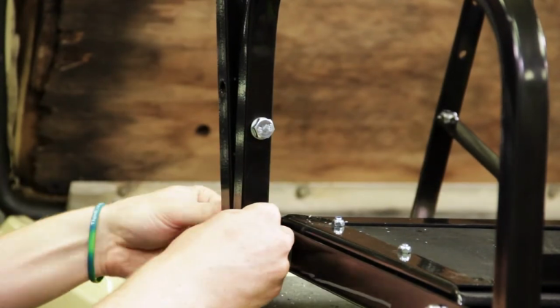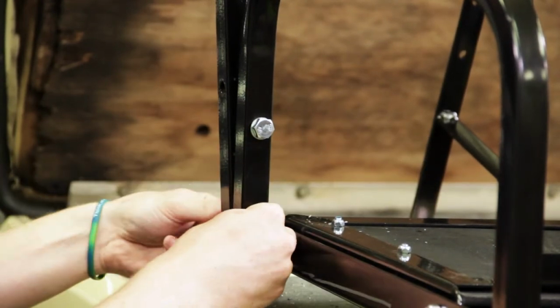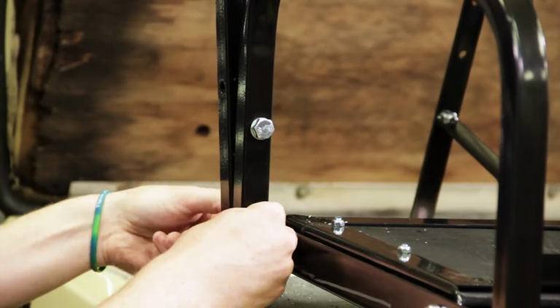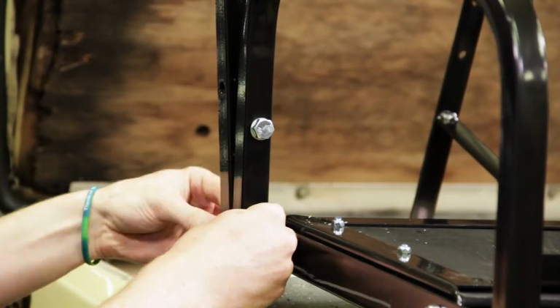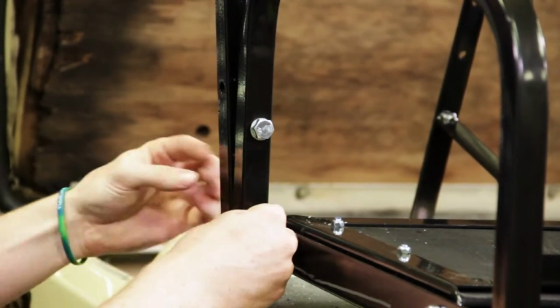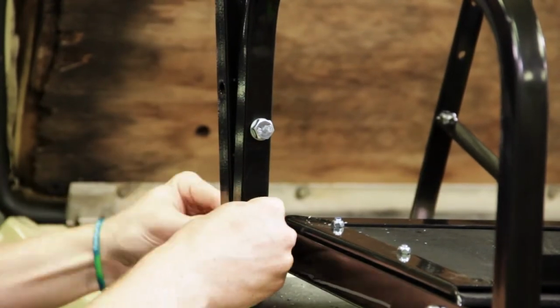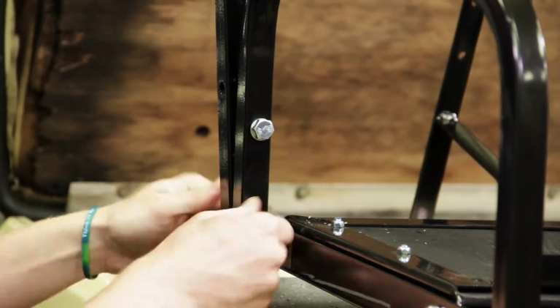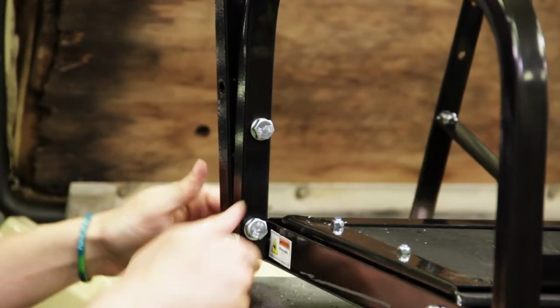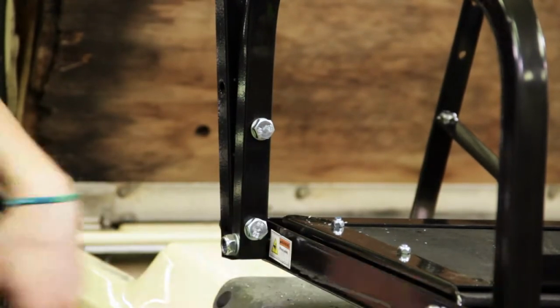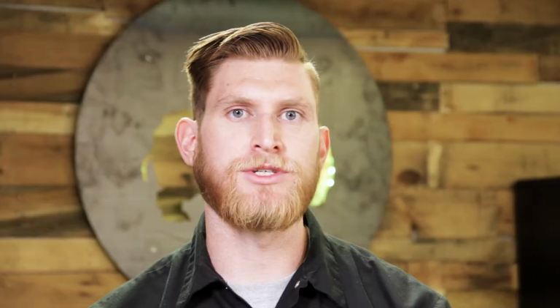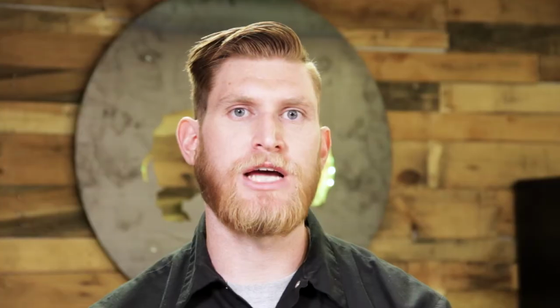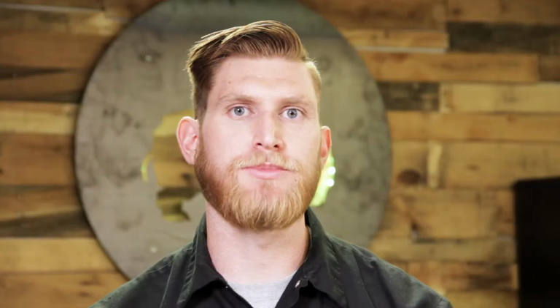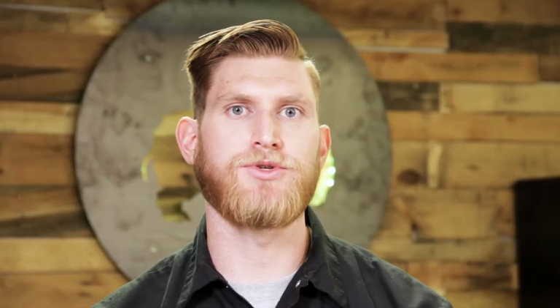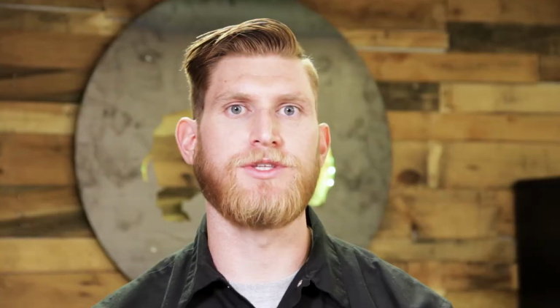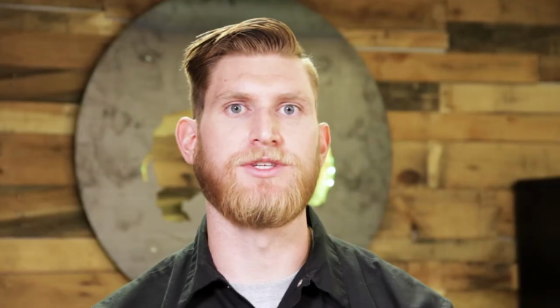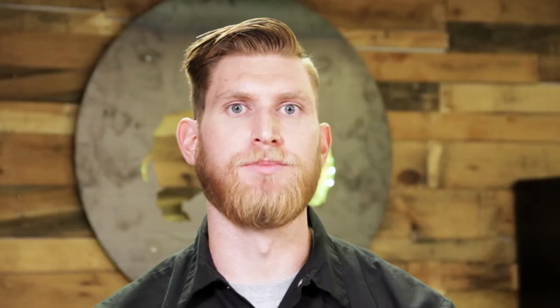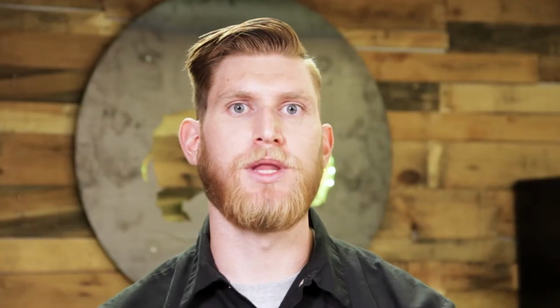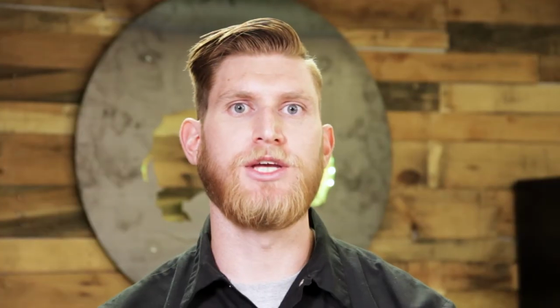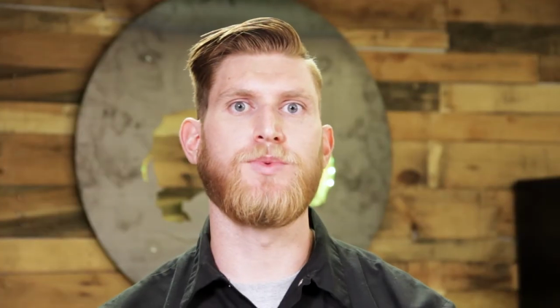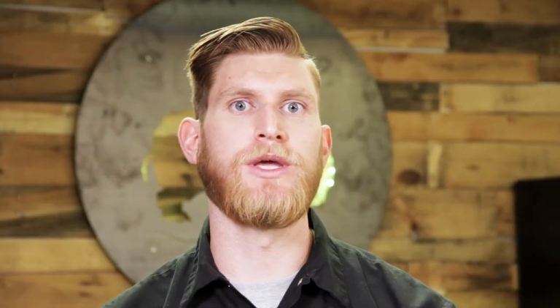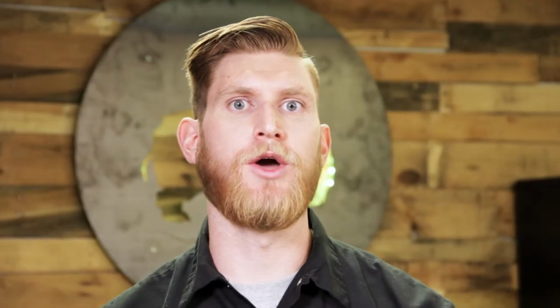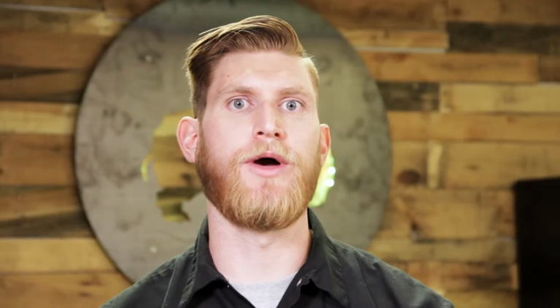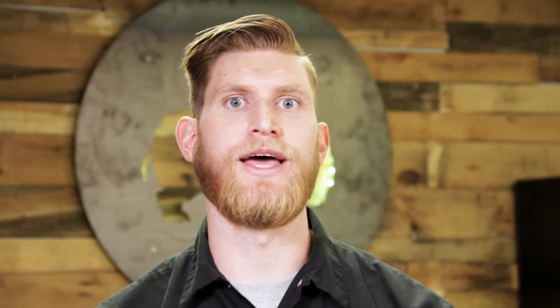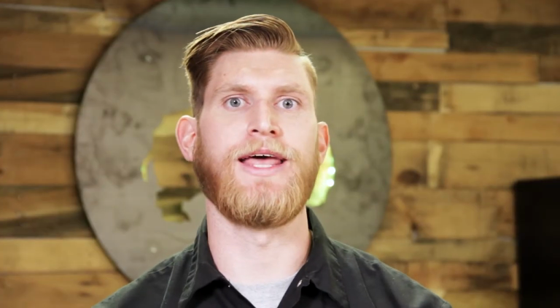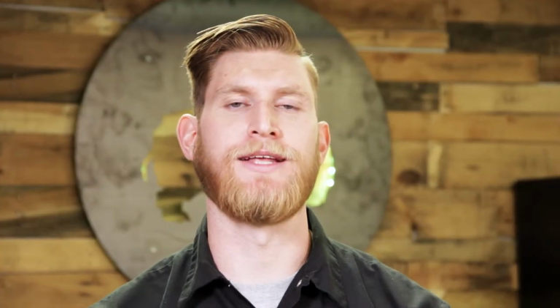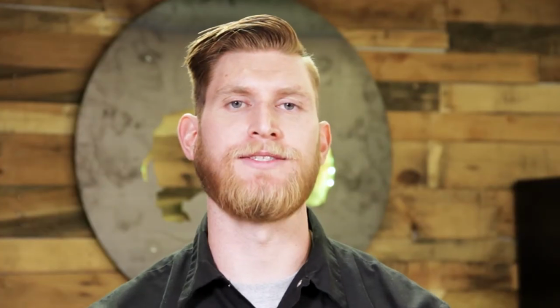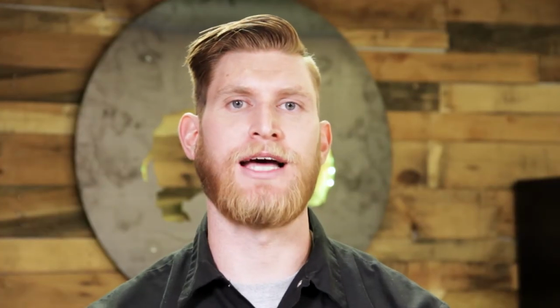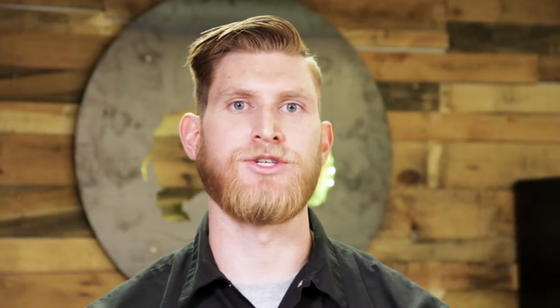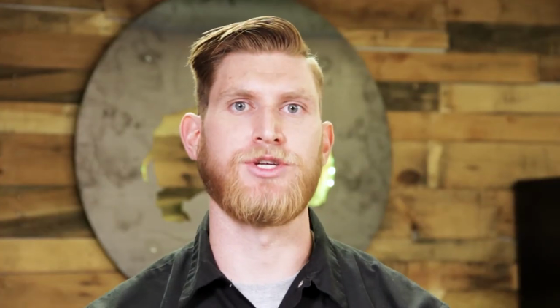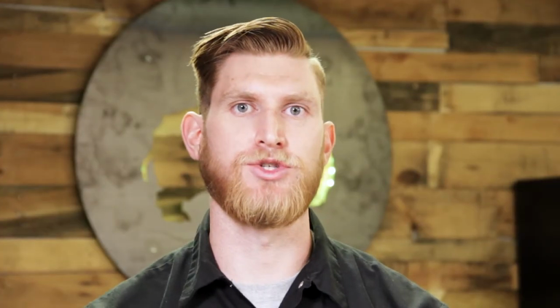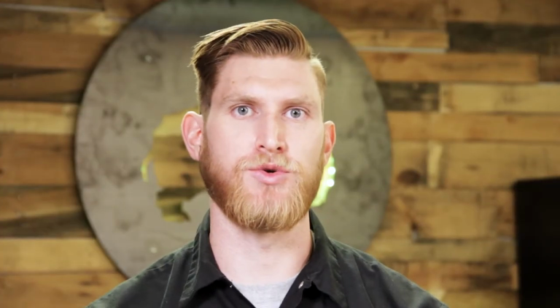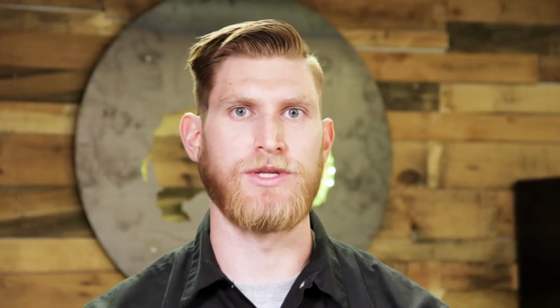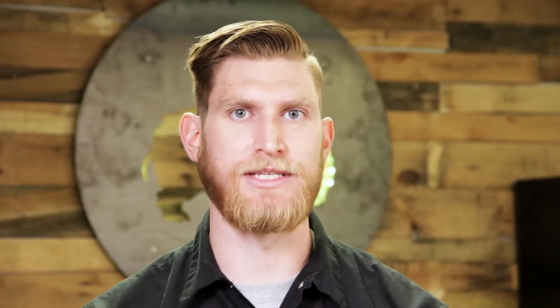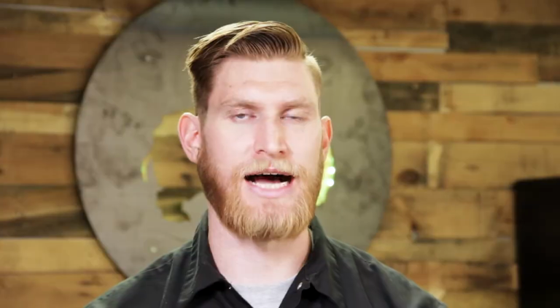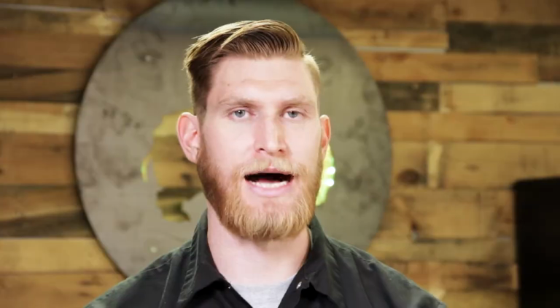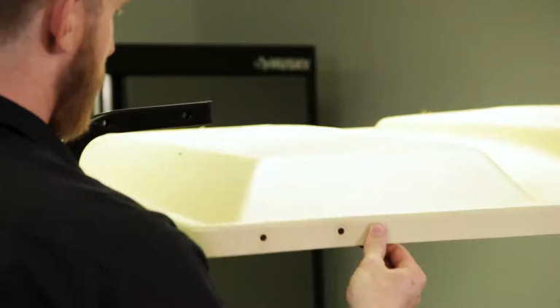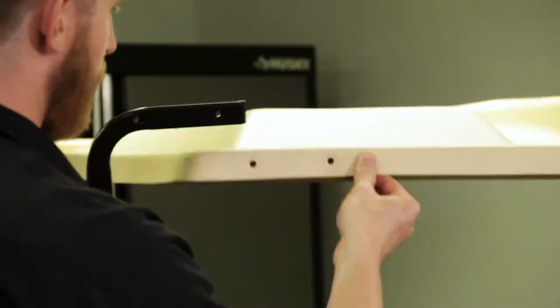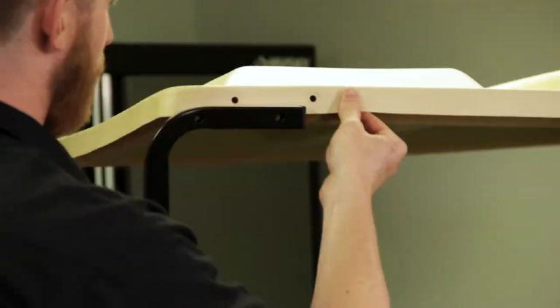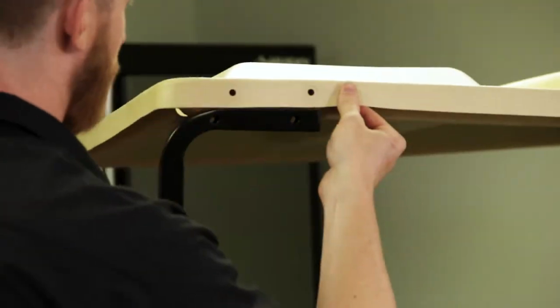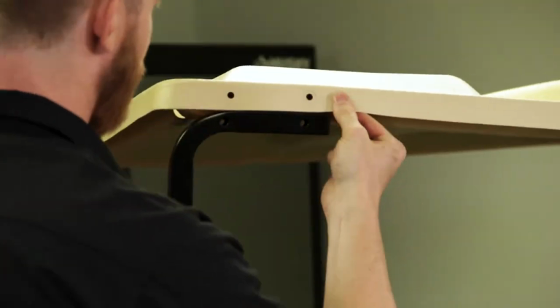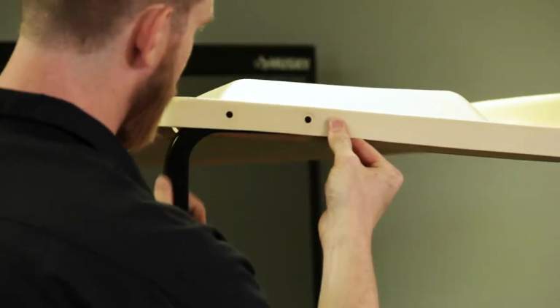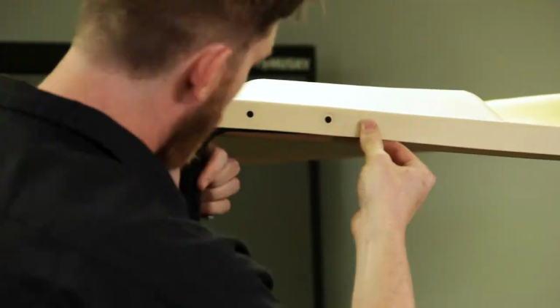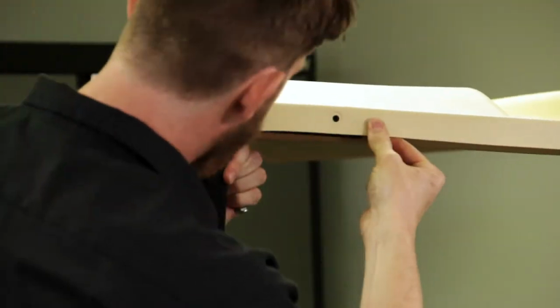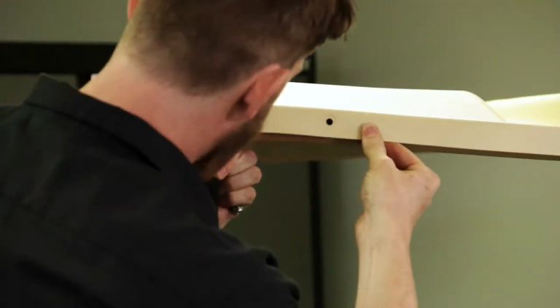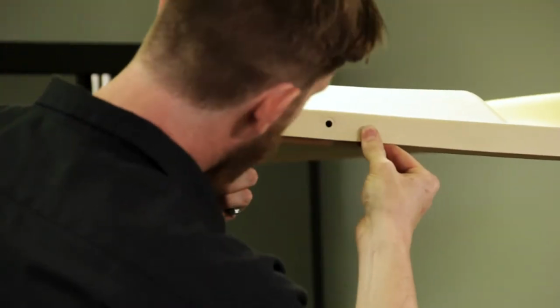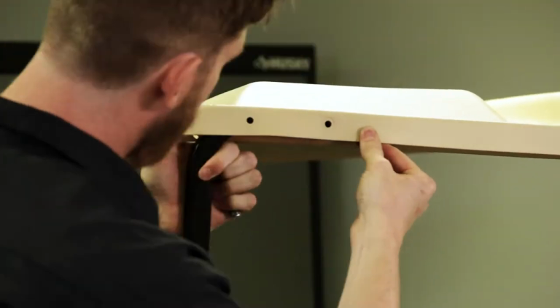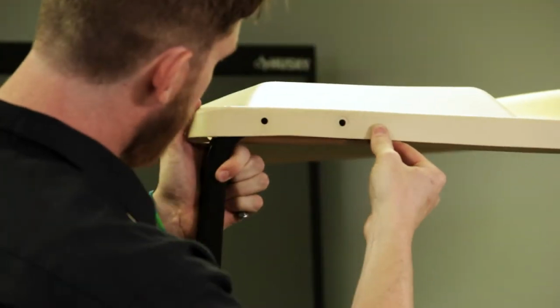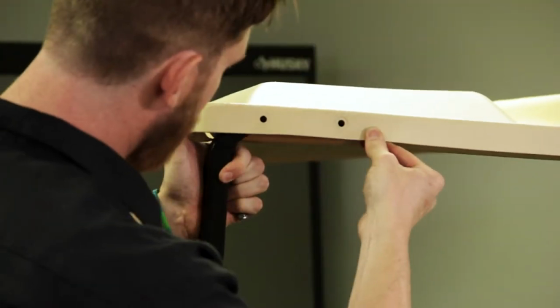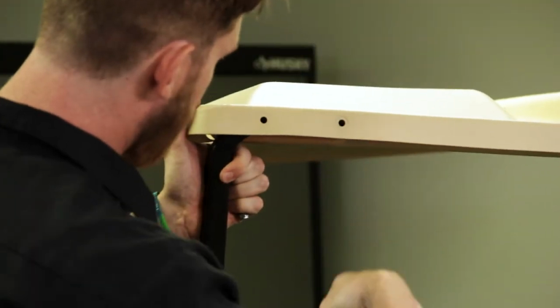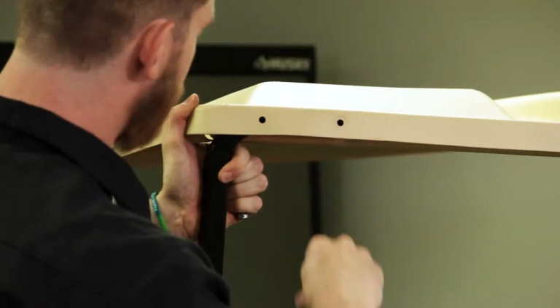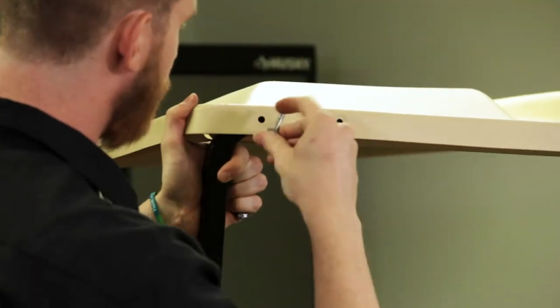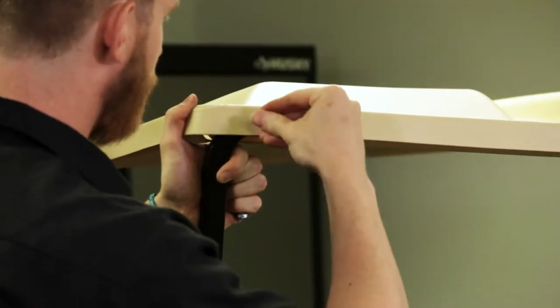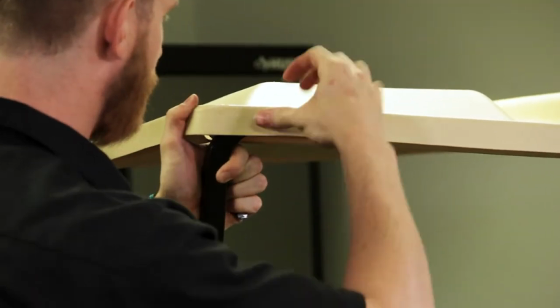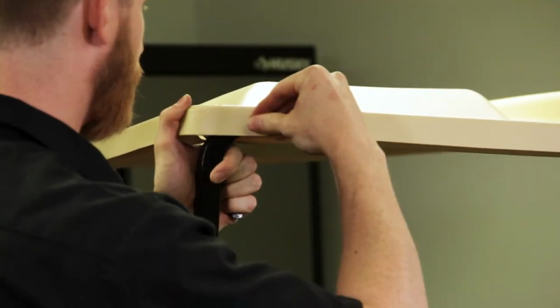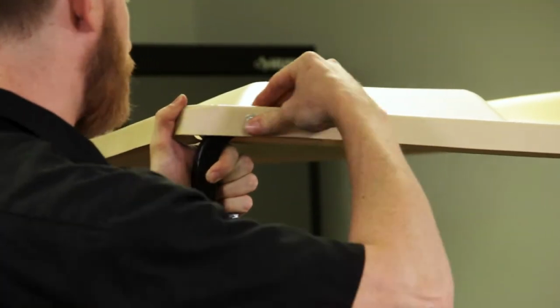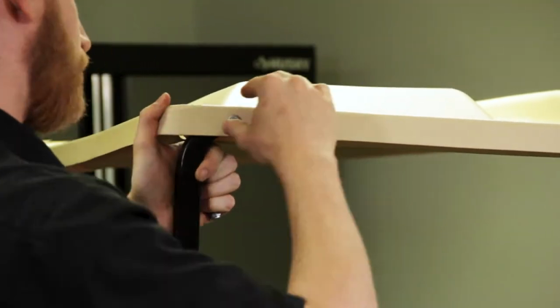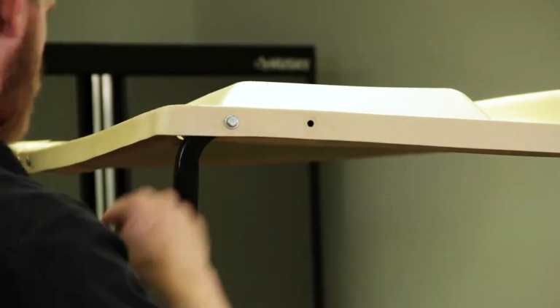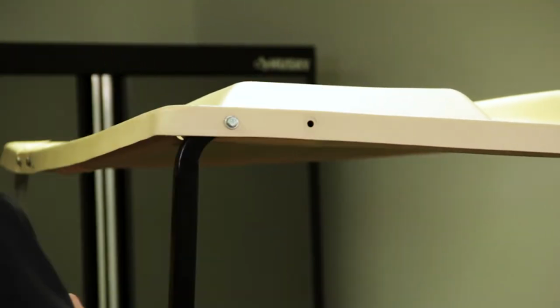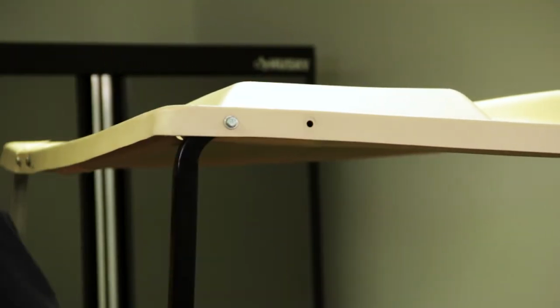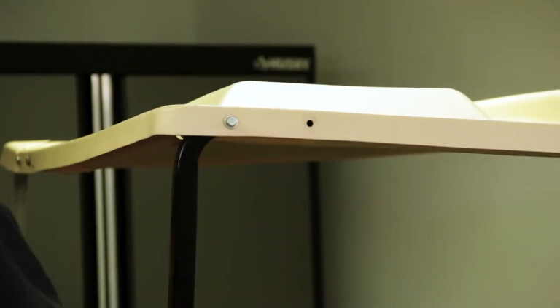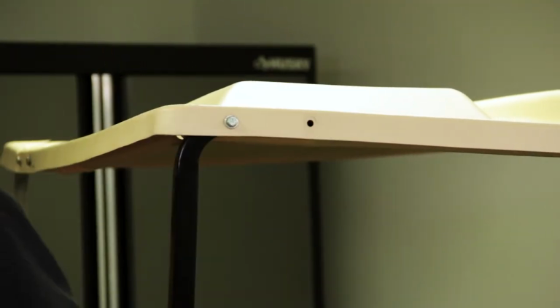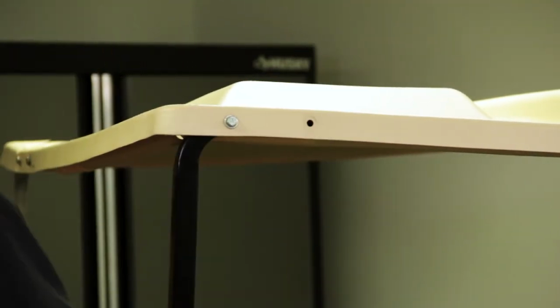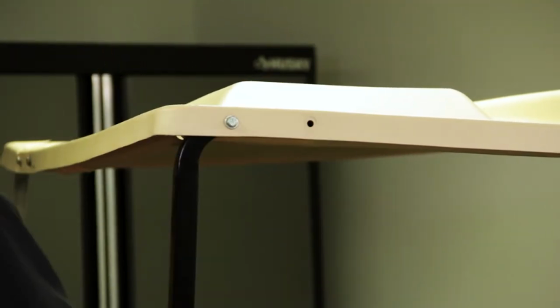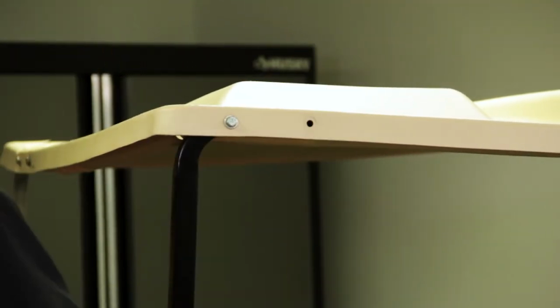Now with one of your top struts in place, we can go ahead and attach it to the top. Once that's done, we can repeat the same process on the other side of the cart.